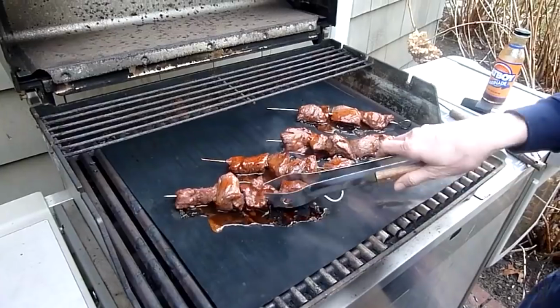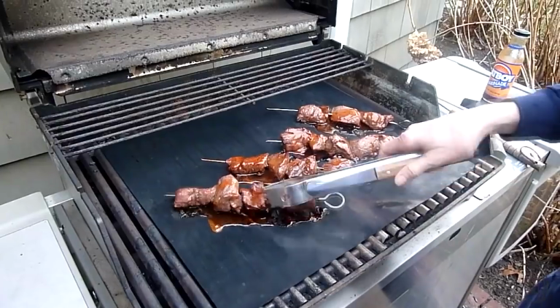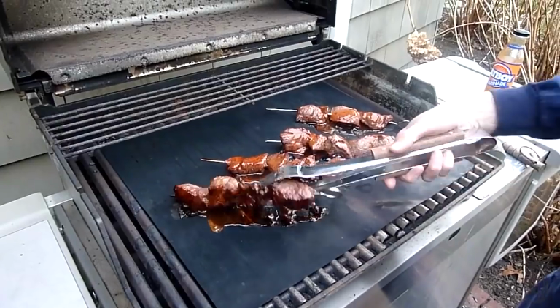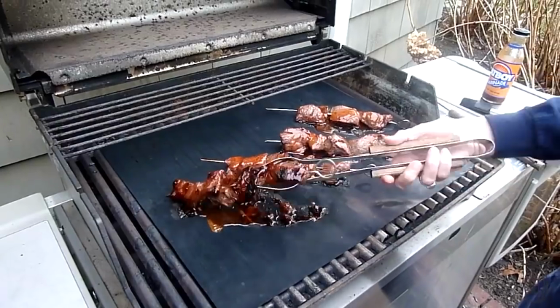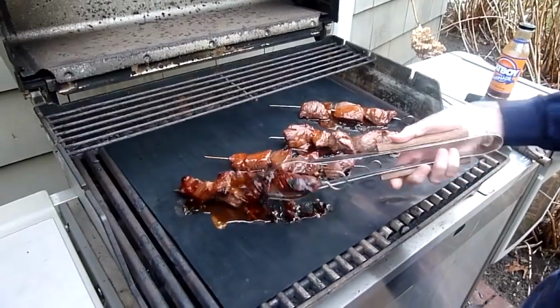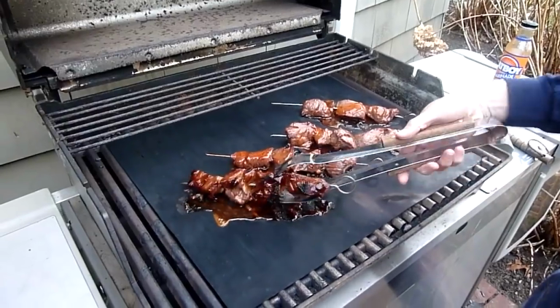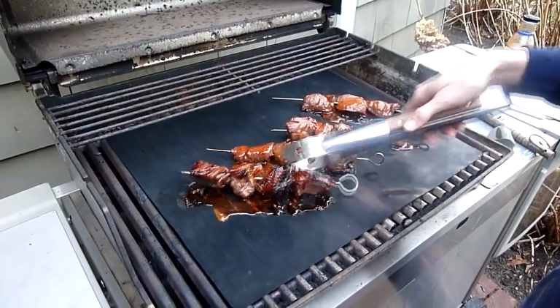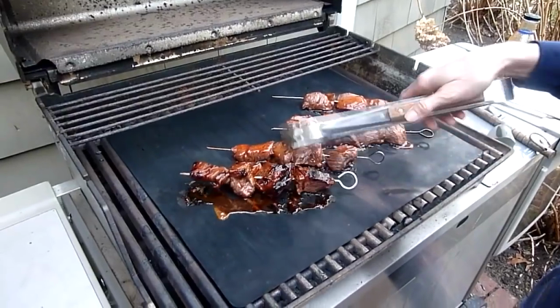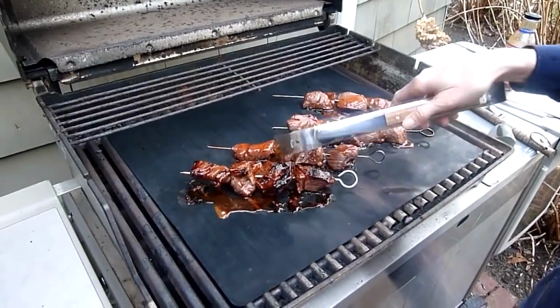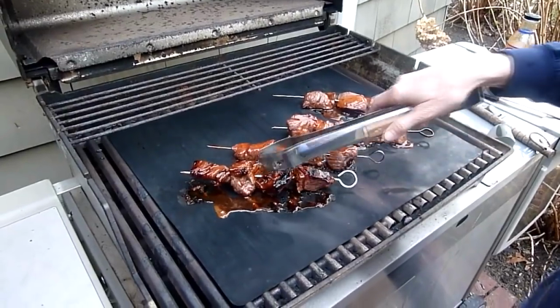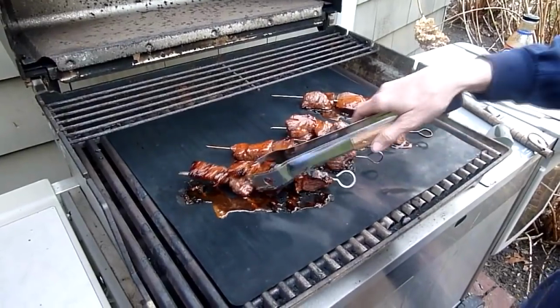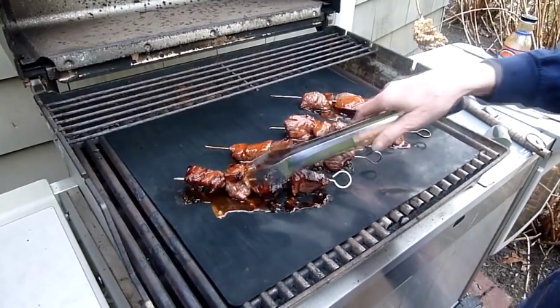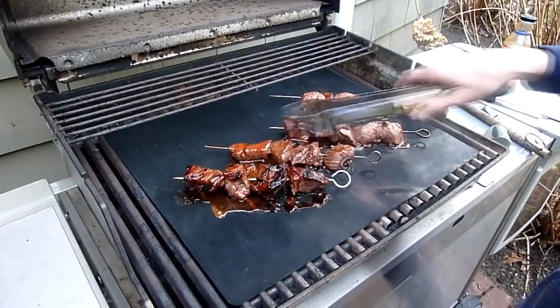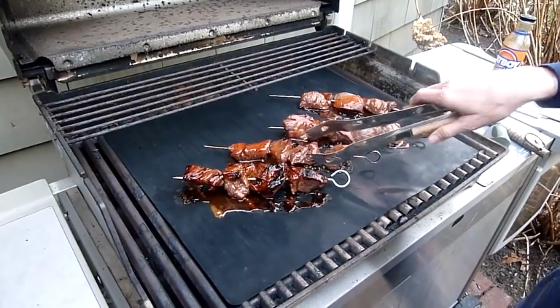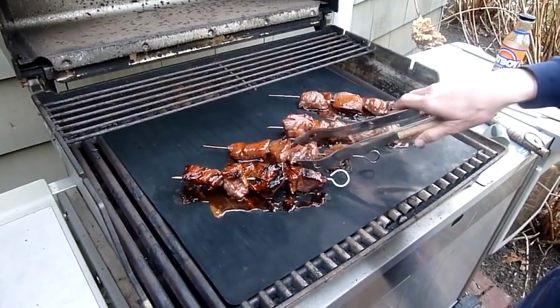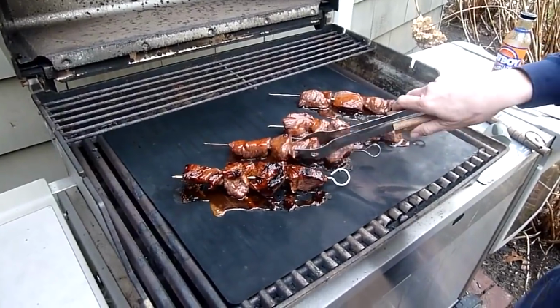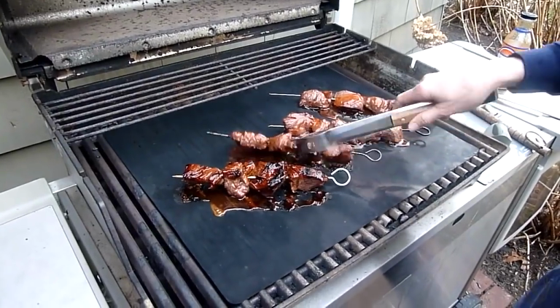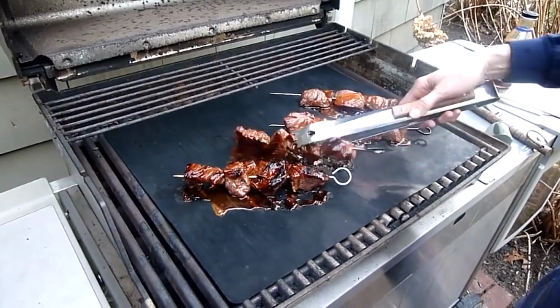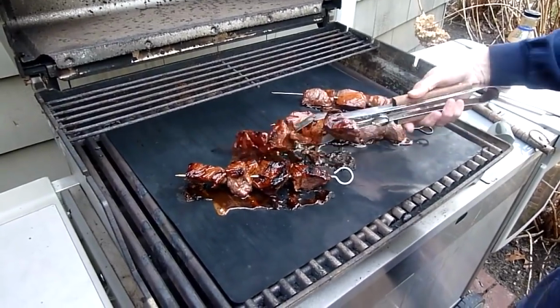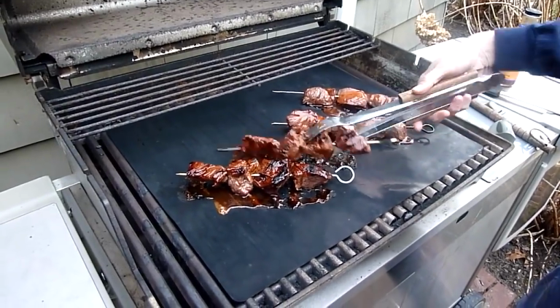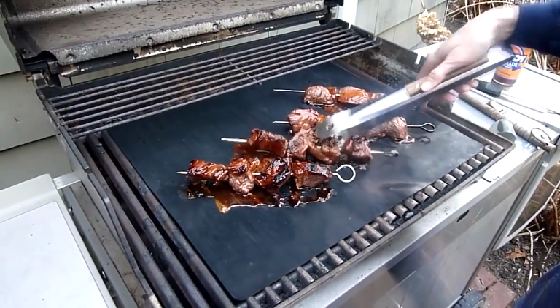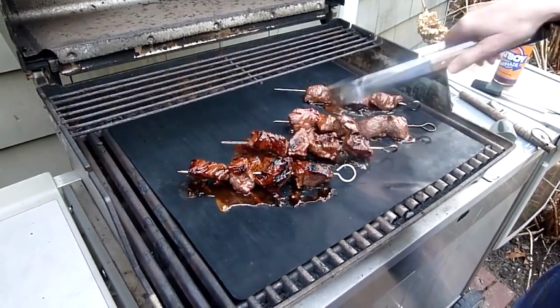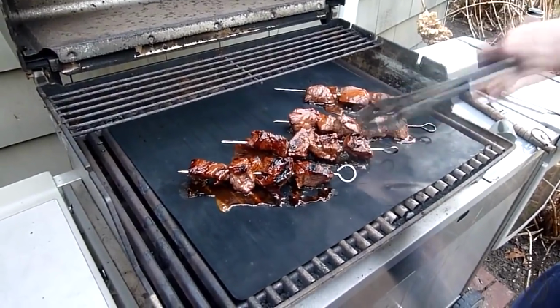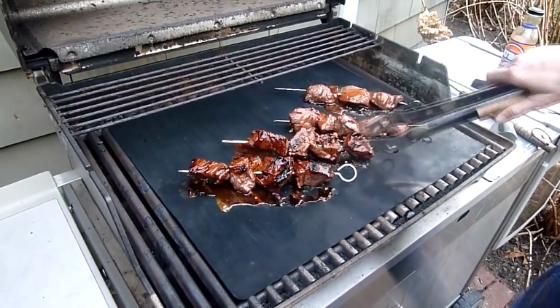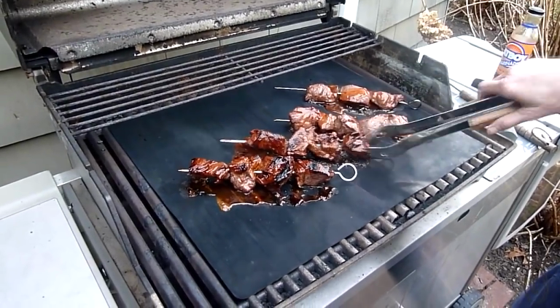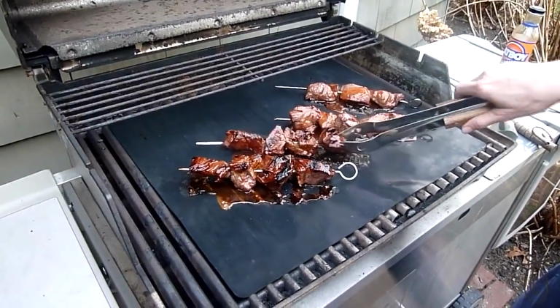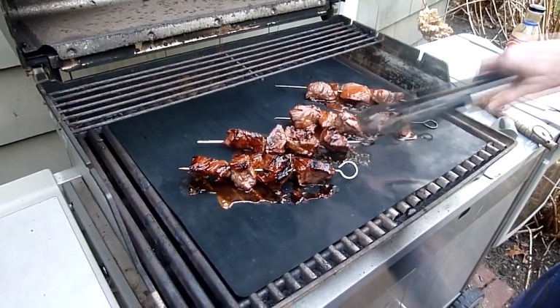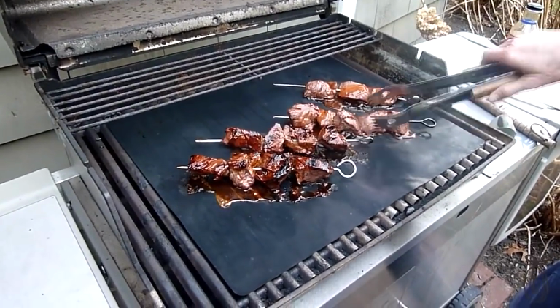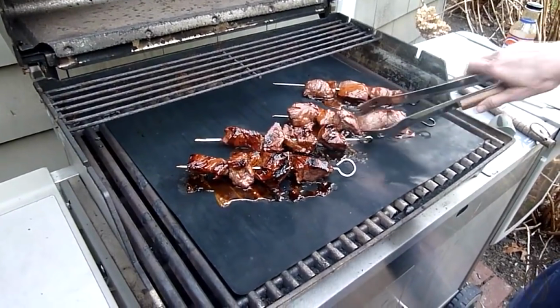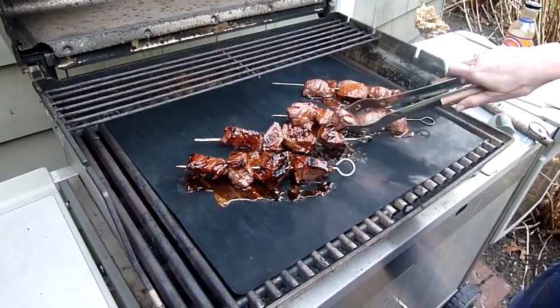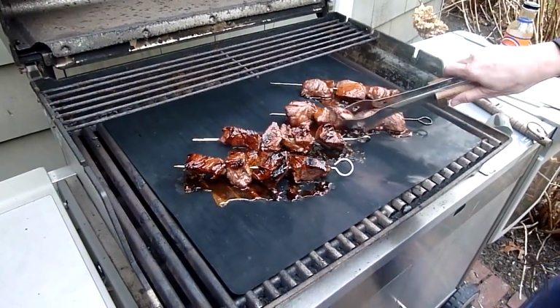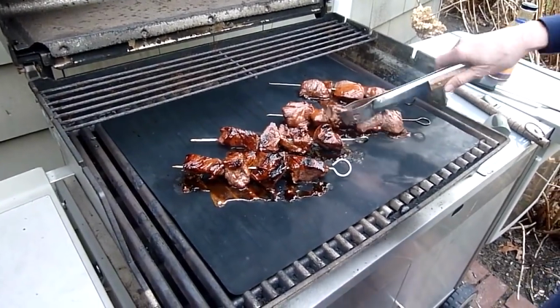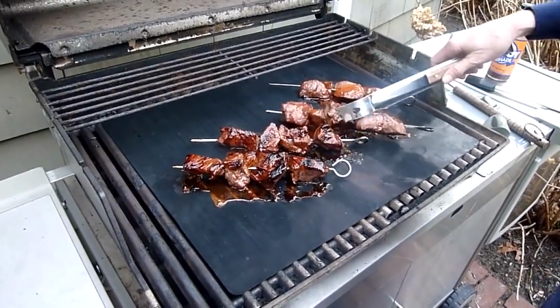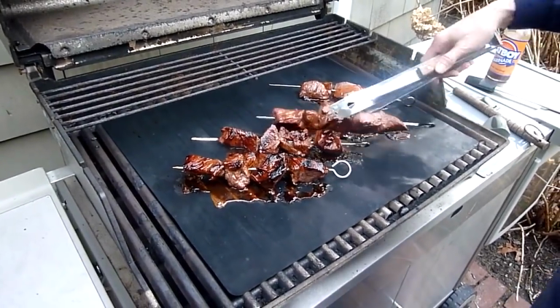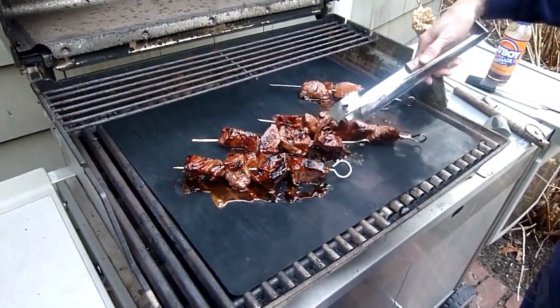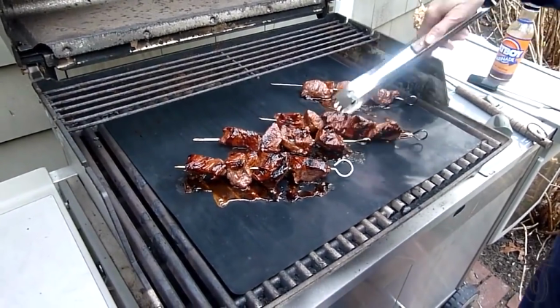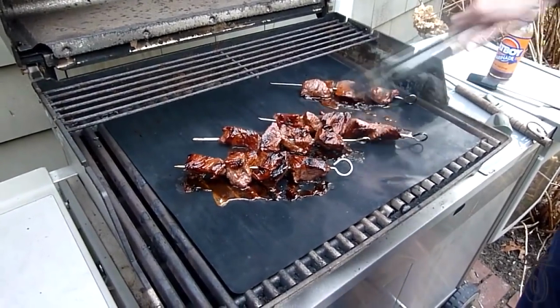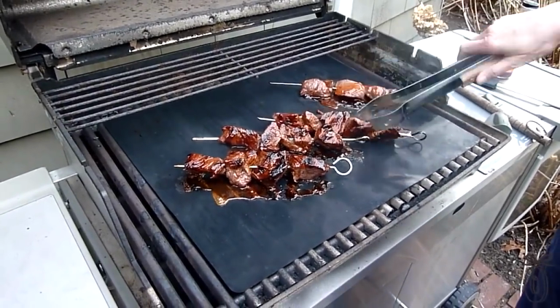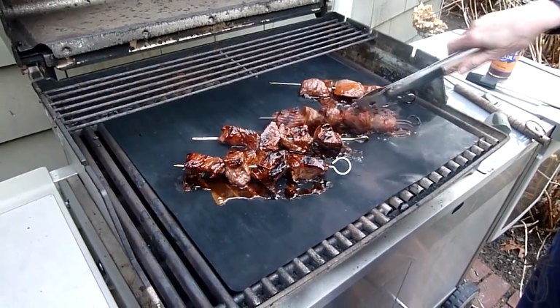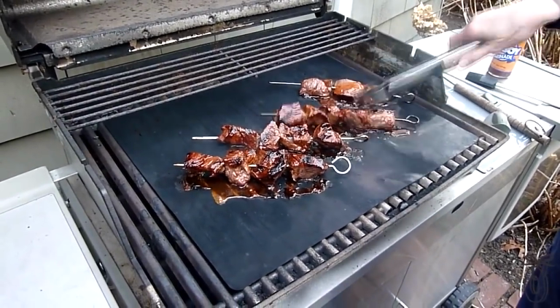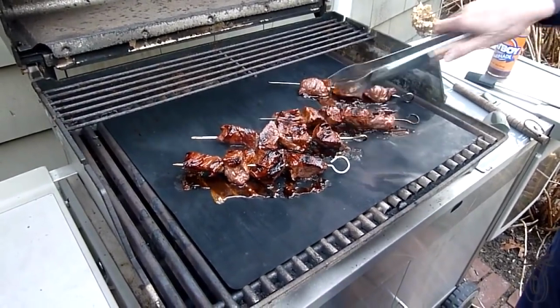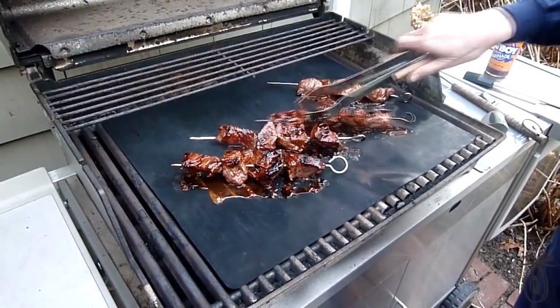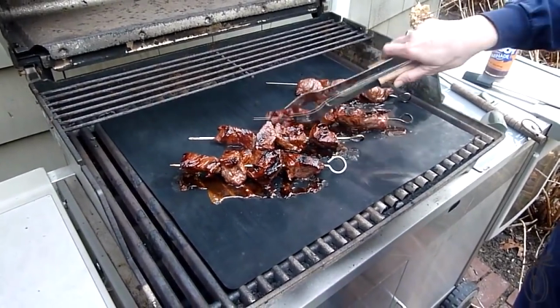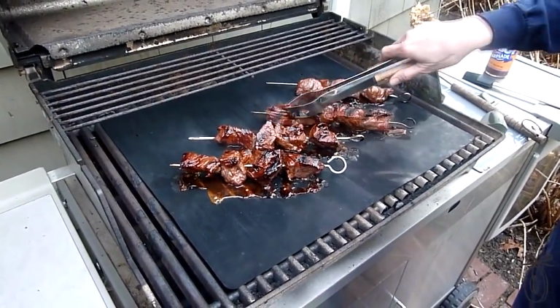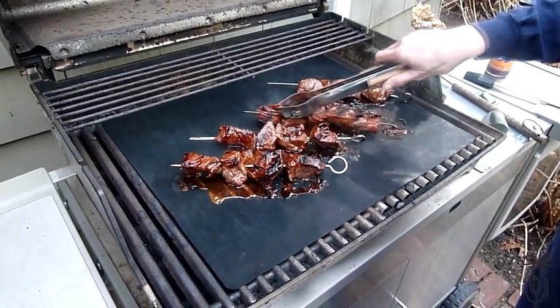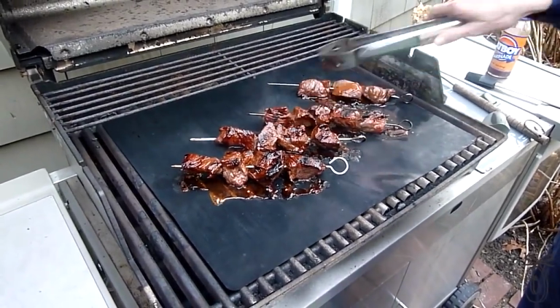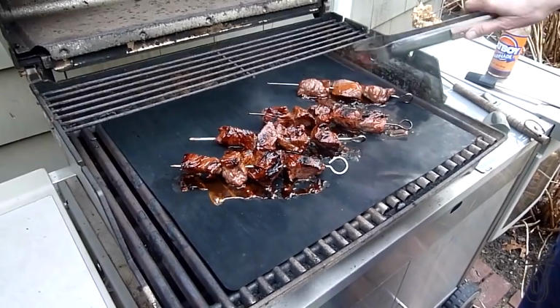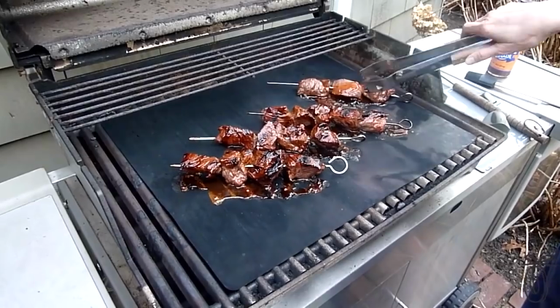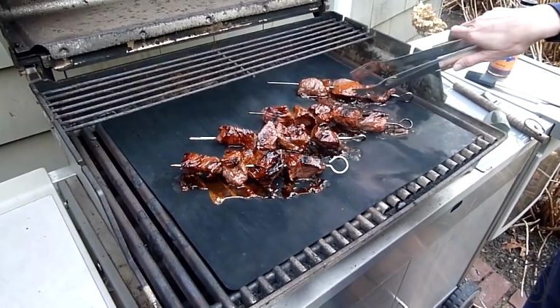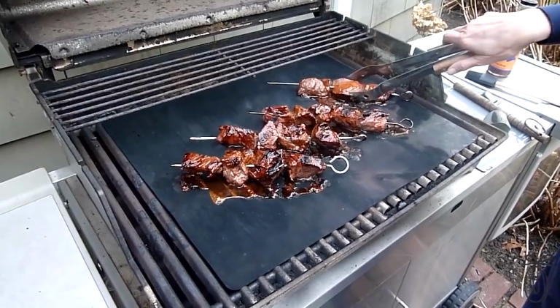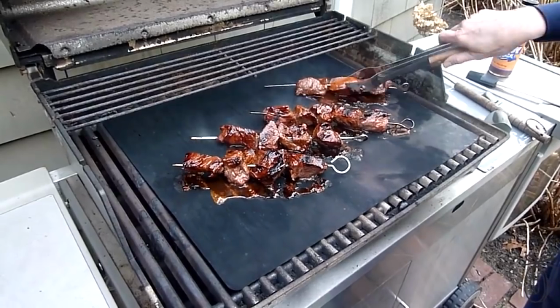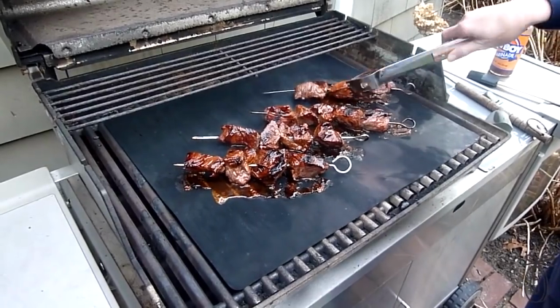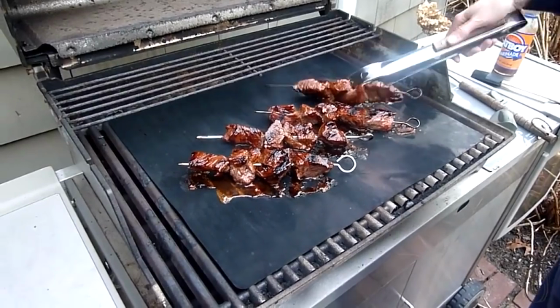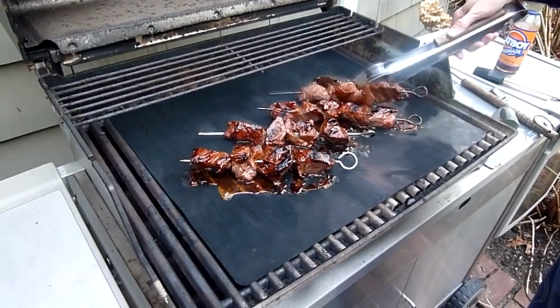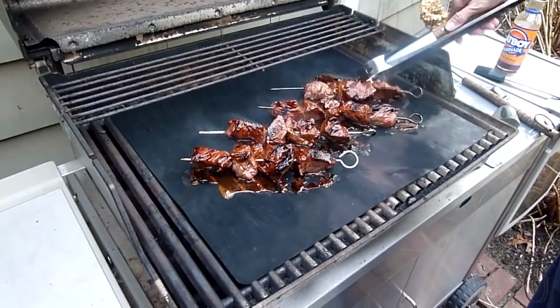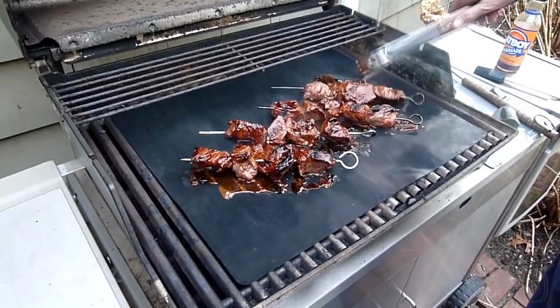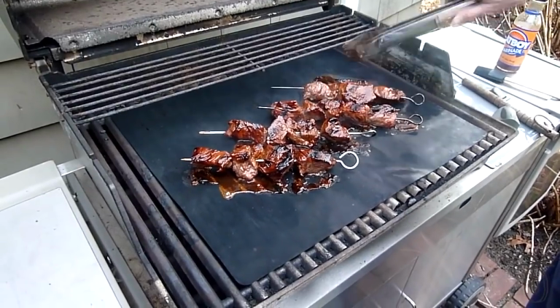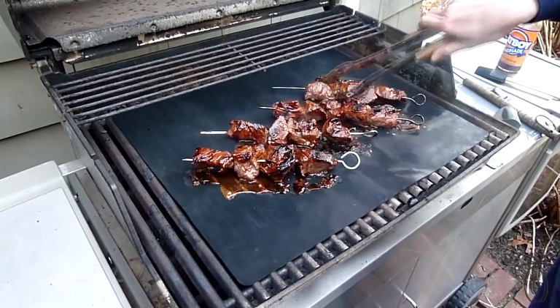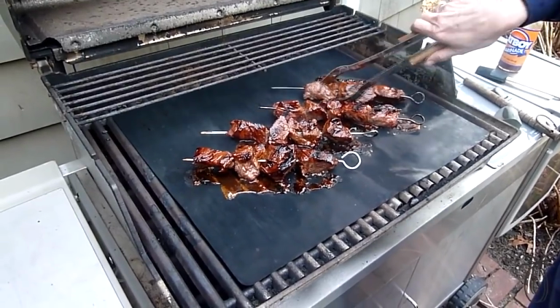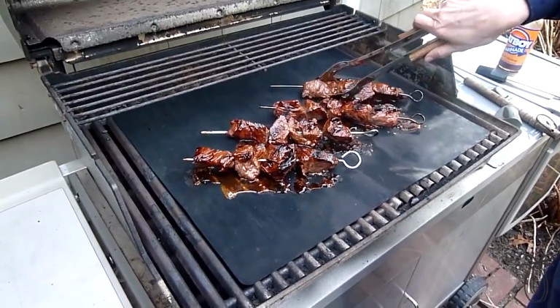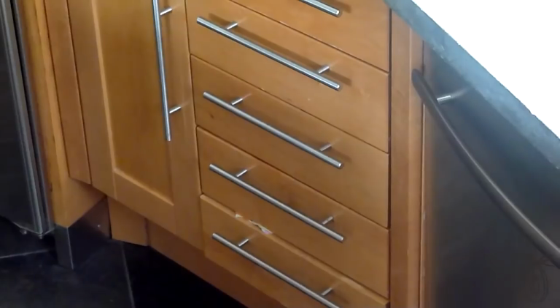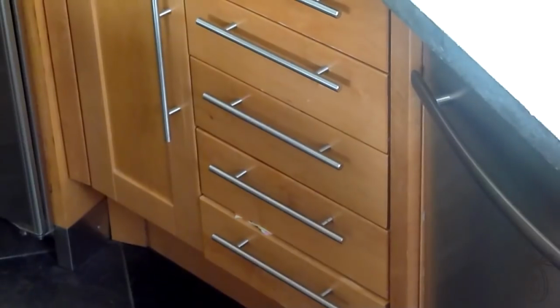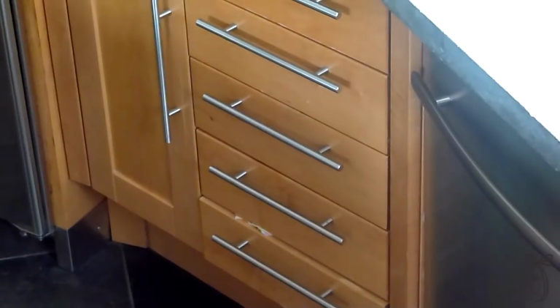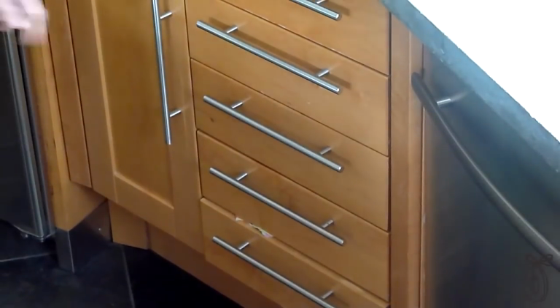Plus, whatever you've marinated your meat with, it stays on the grill and on the meat versus falling through as well.